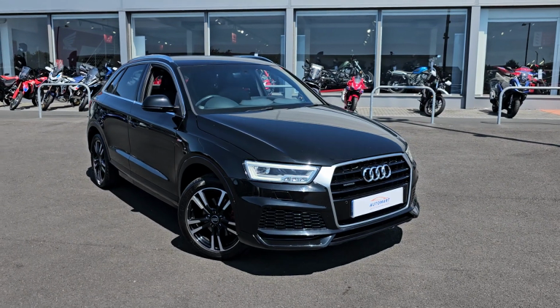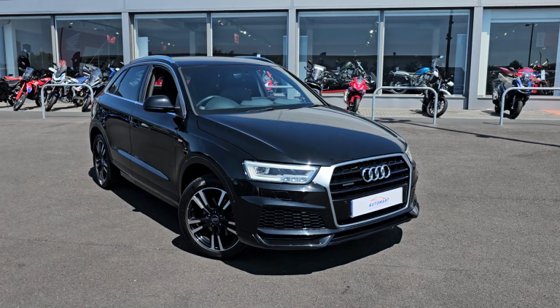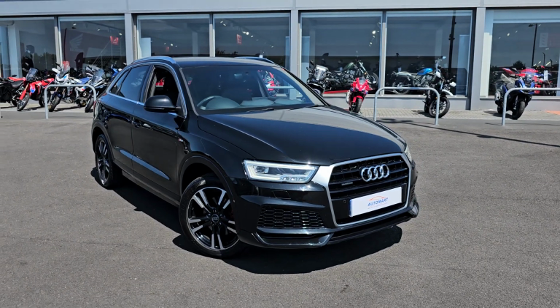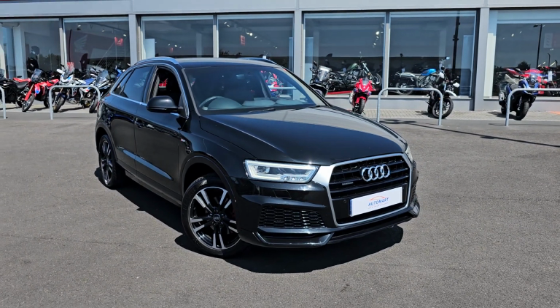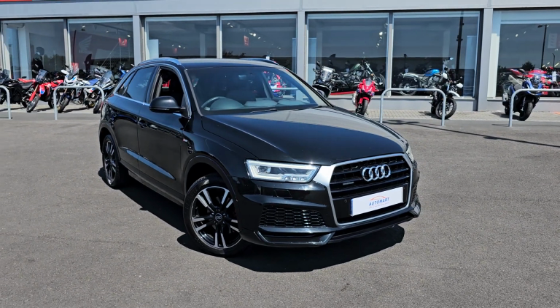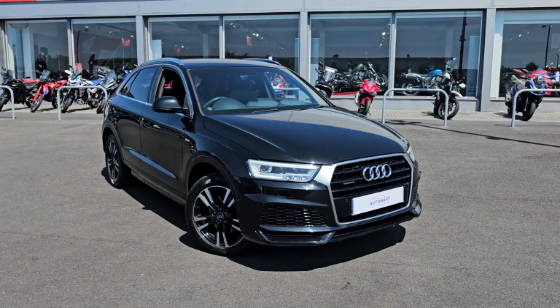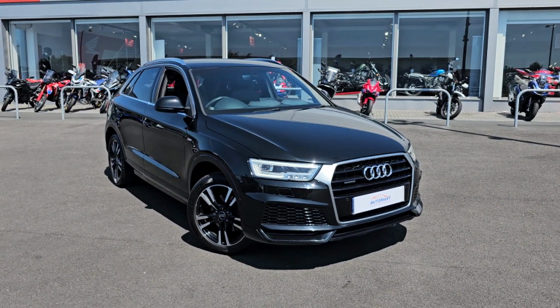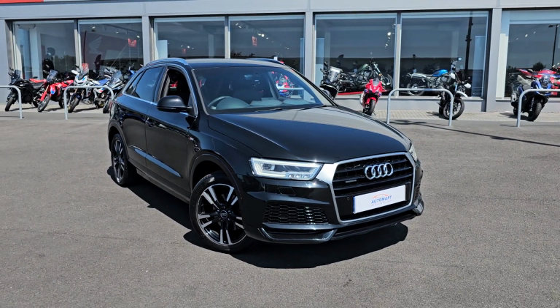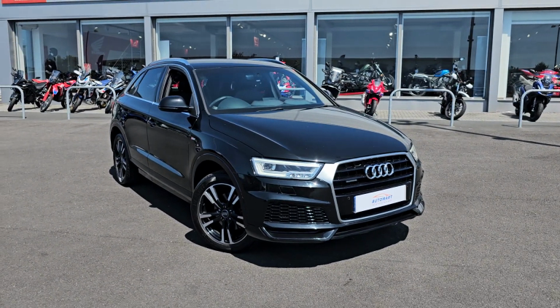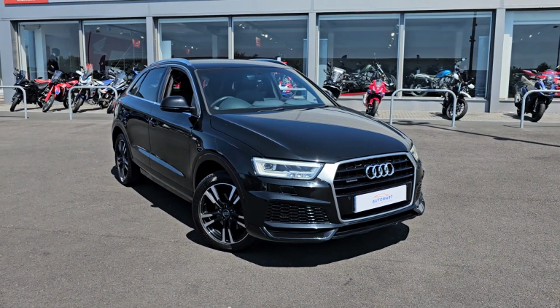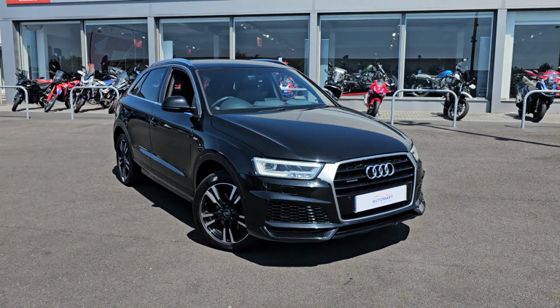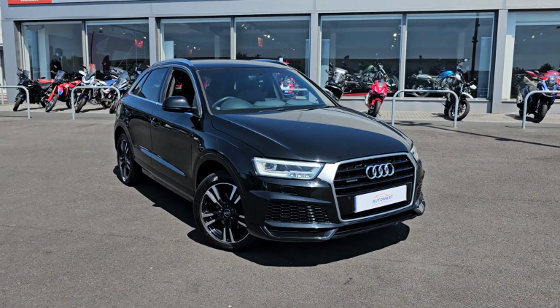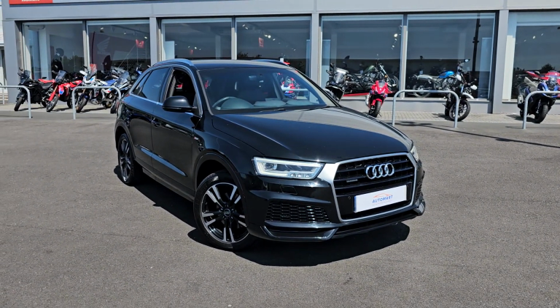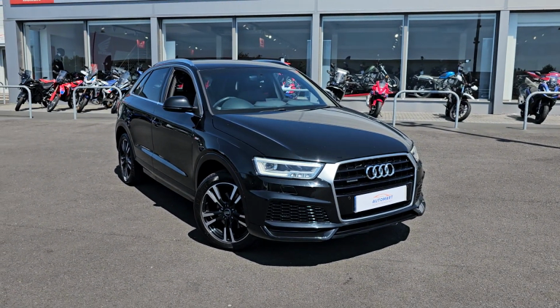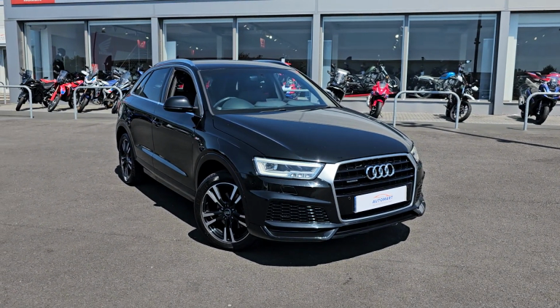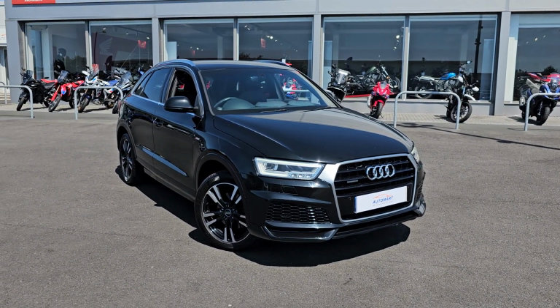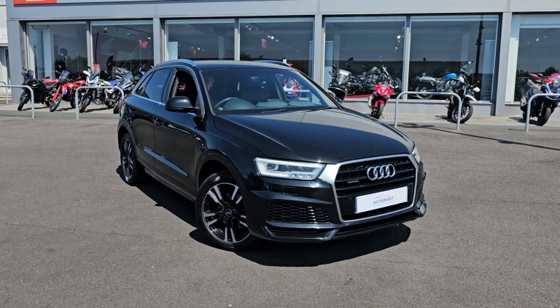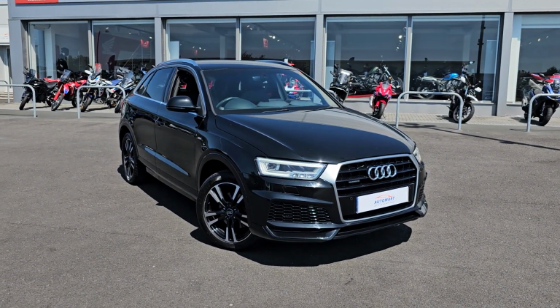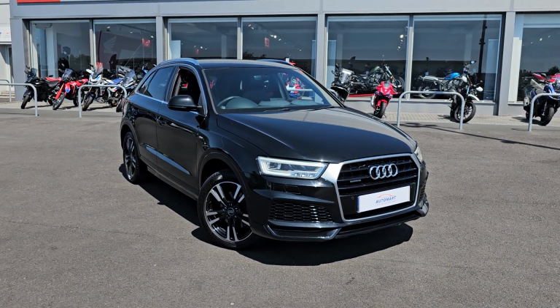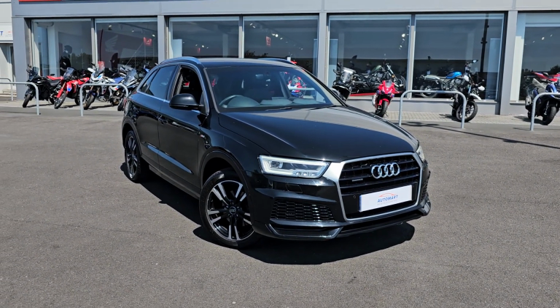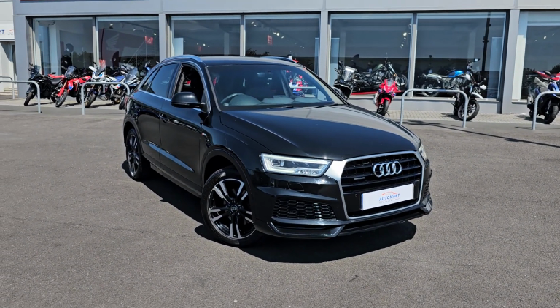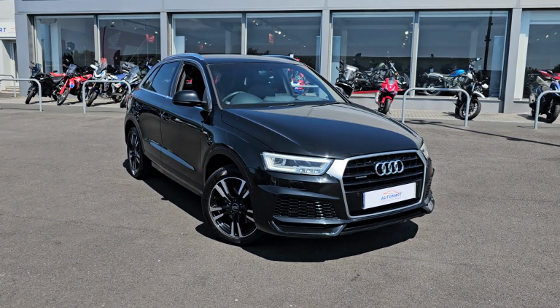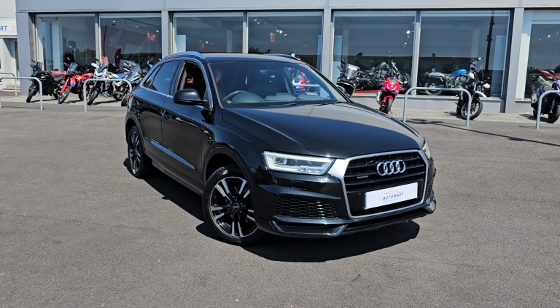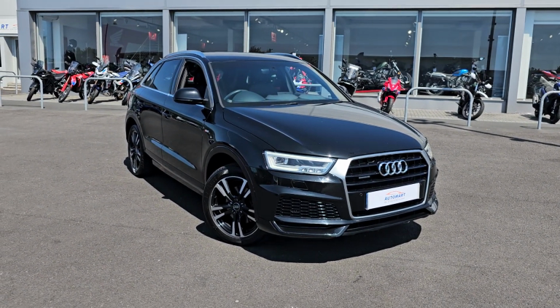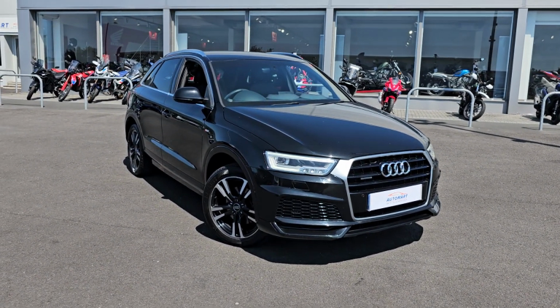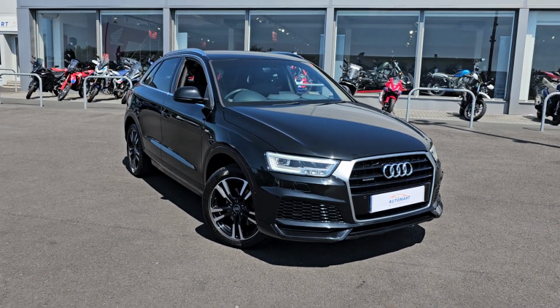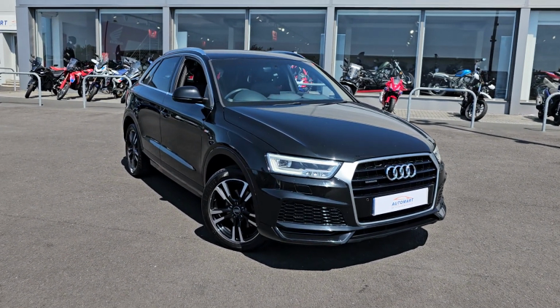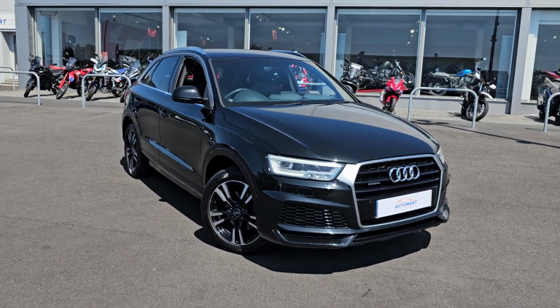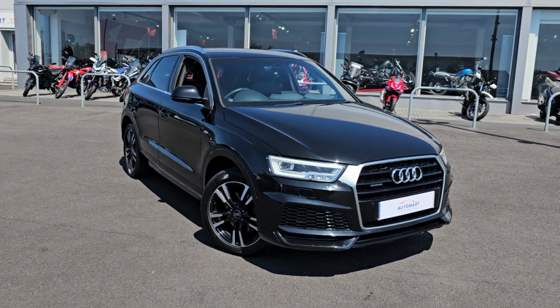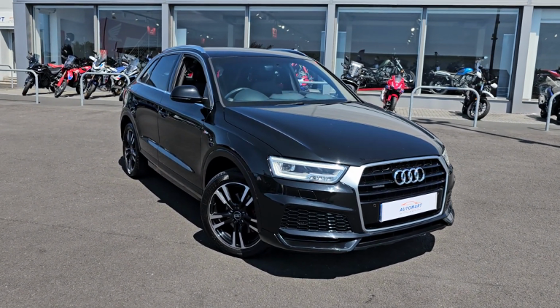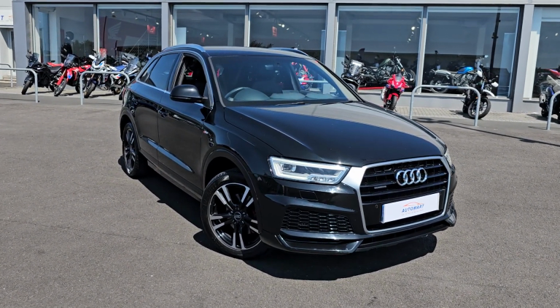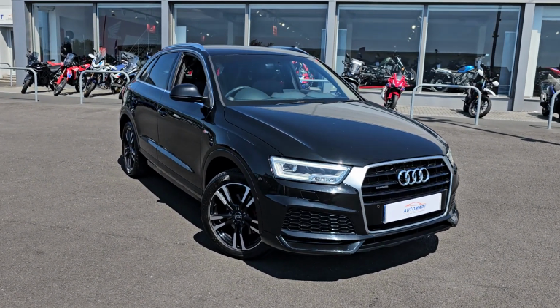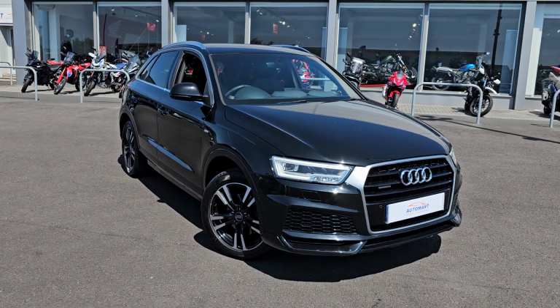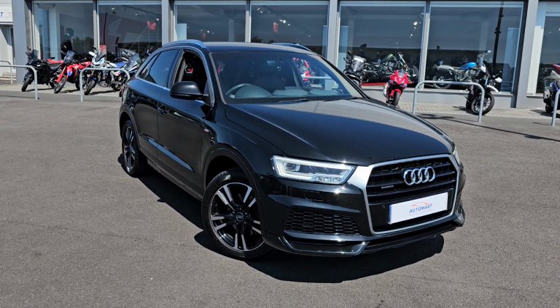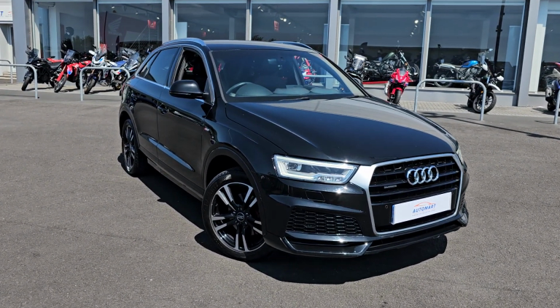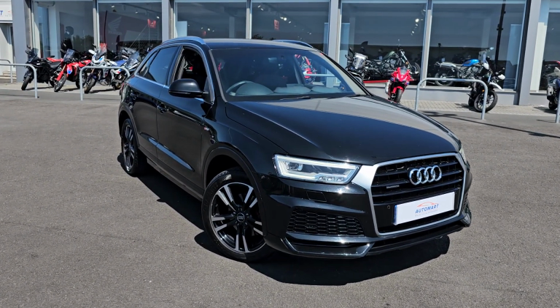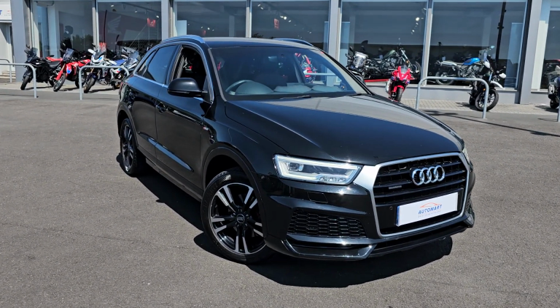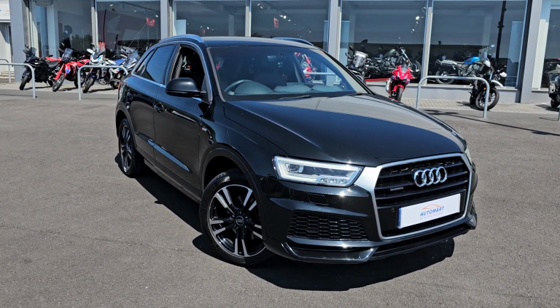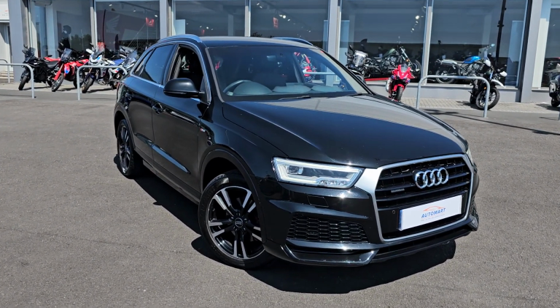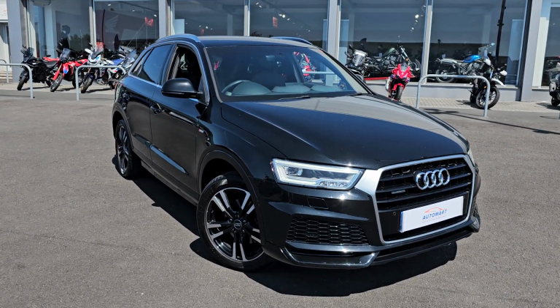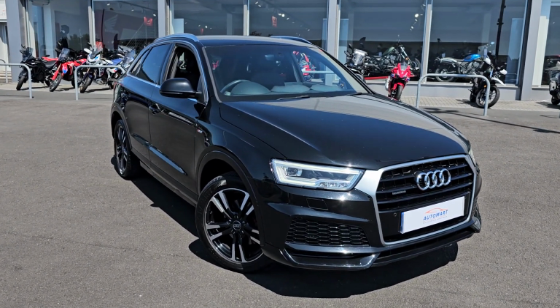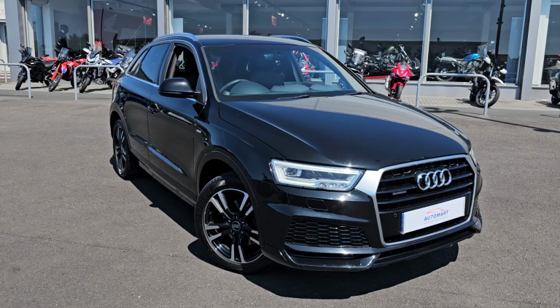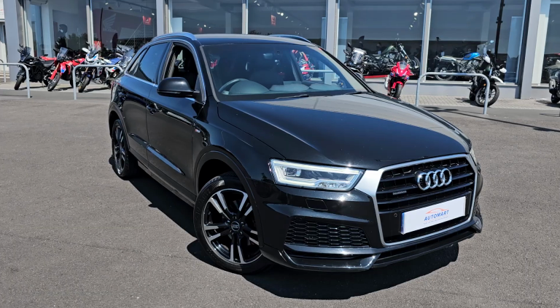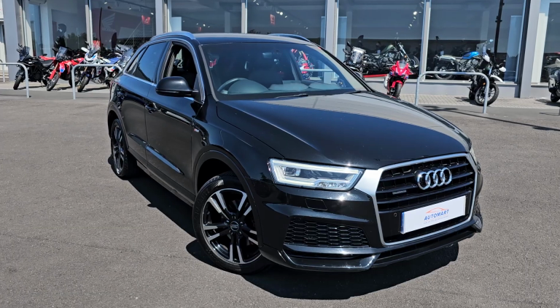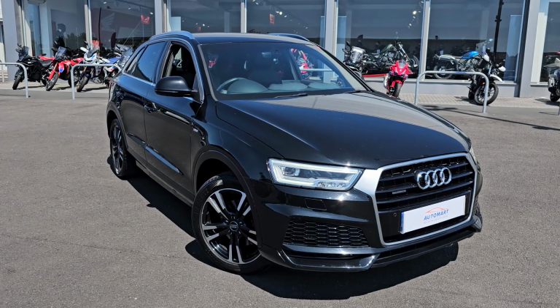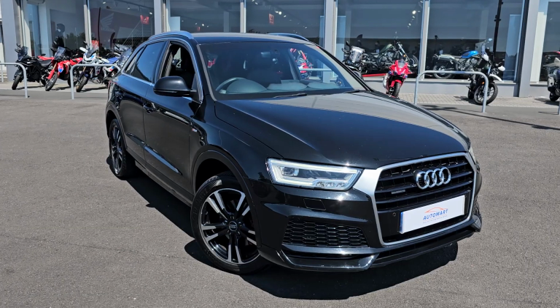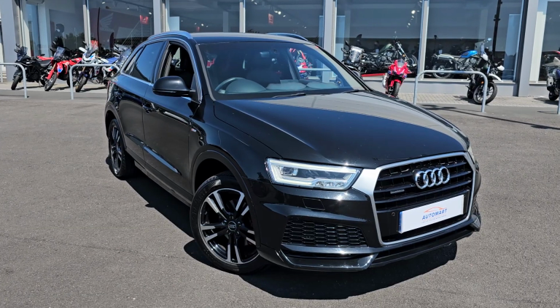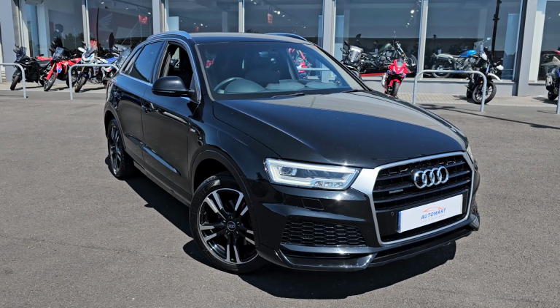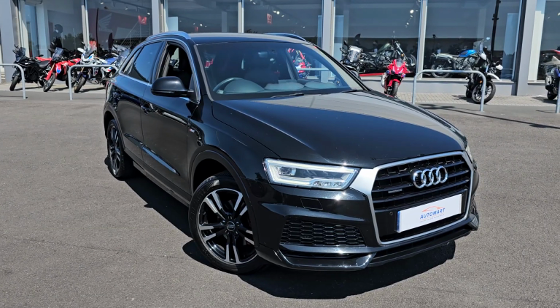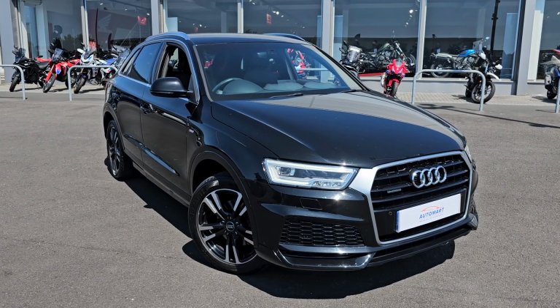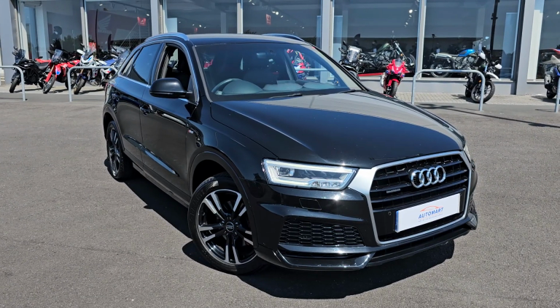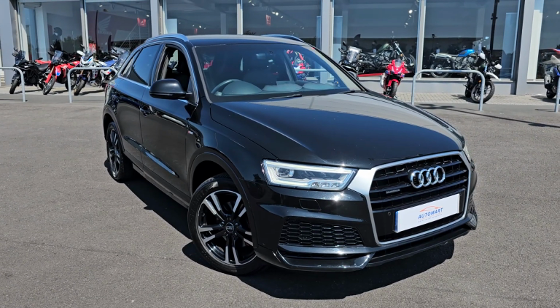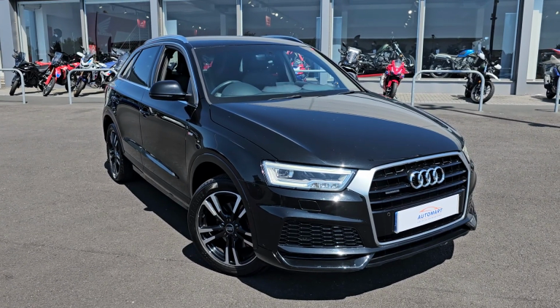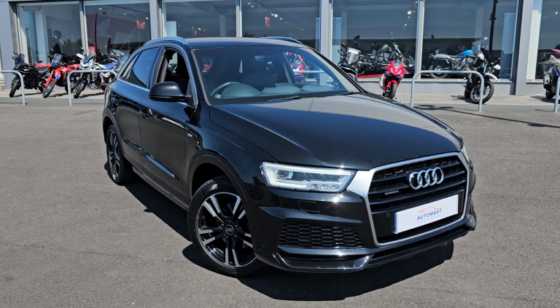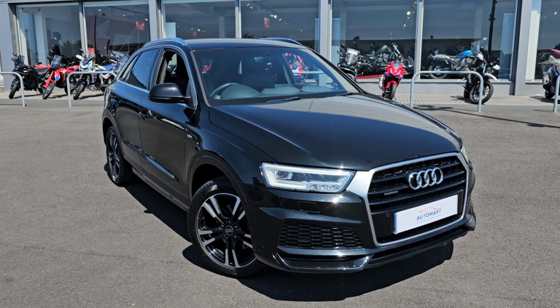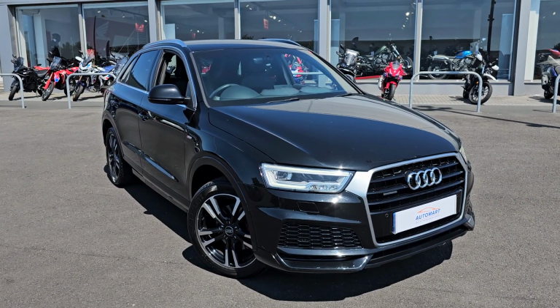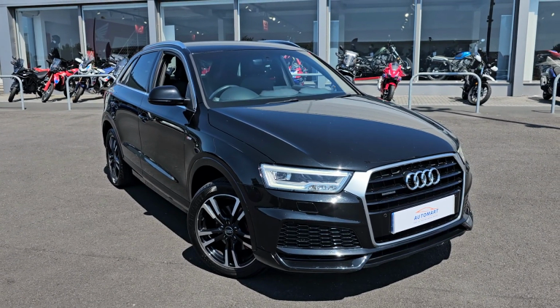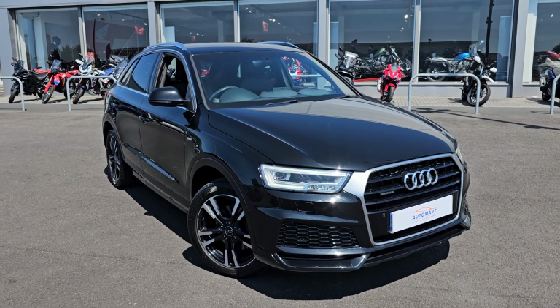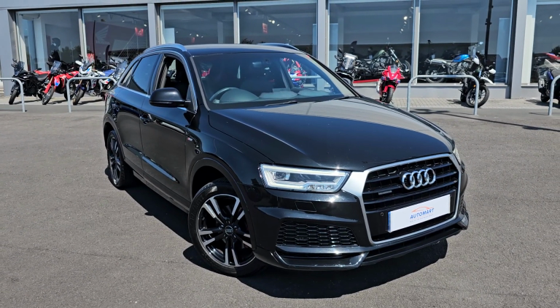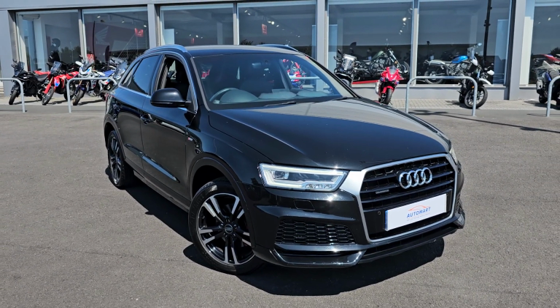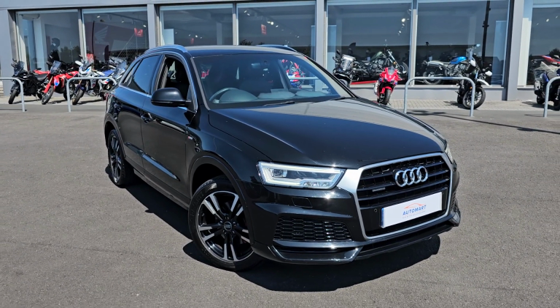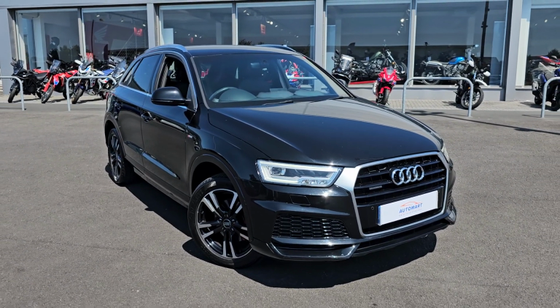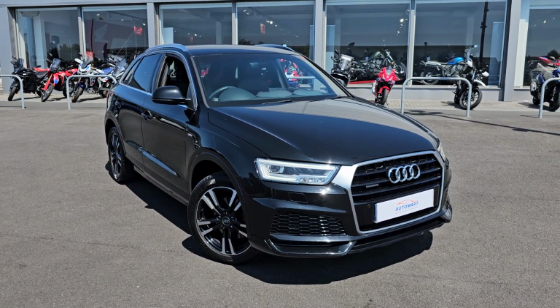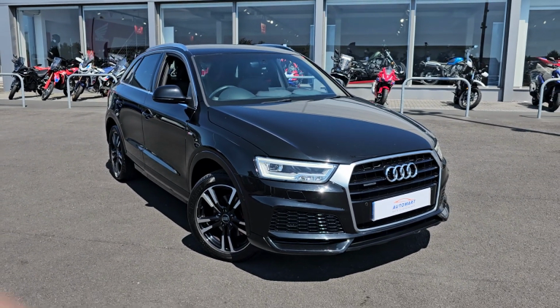Hi everyone, it's Liam from Blackpool Automate. Hope you're all okay and today I've got a quick video walk around of this 2016 Audi Q3.